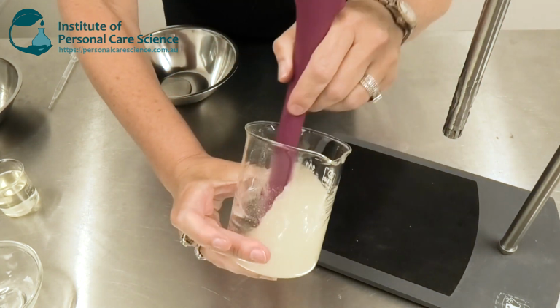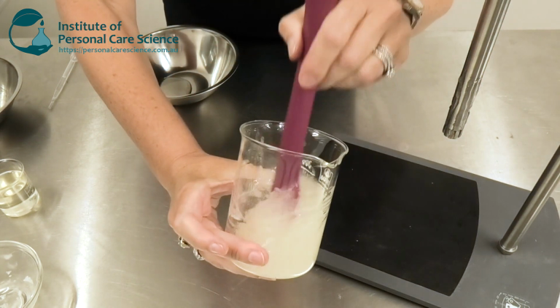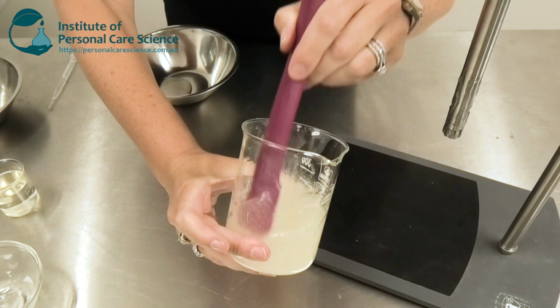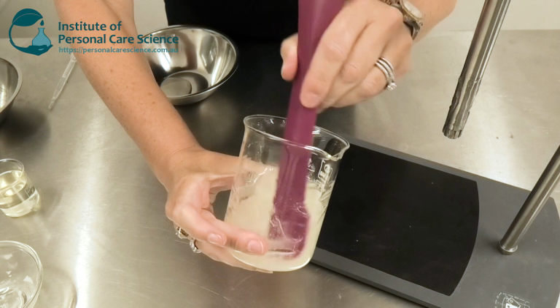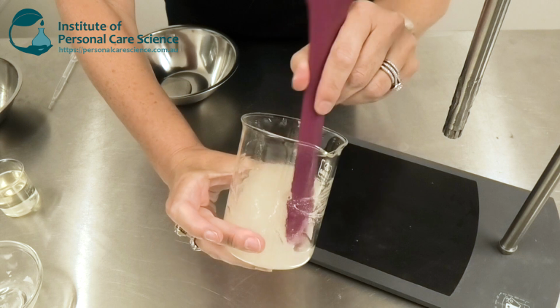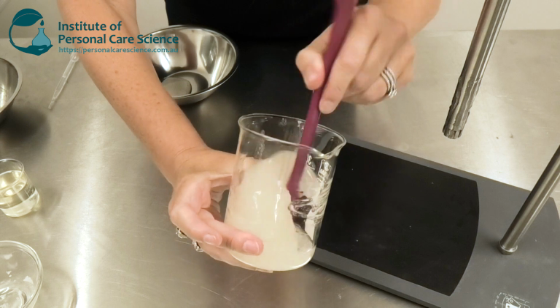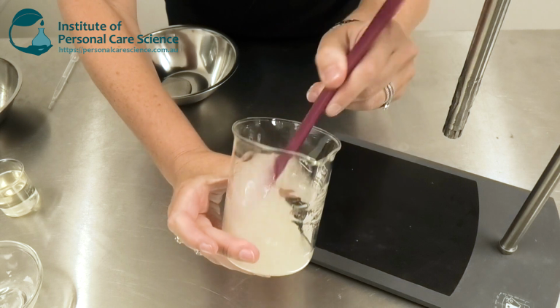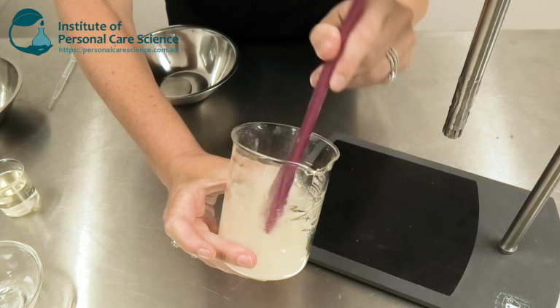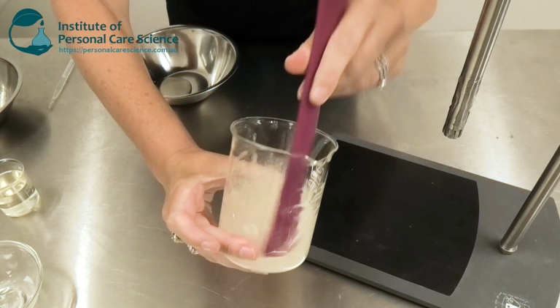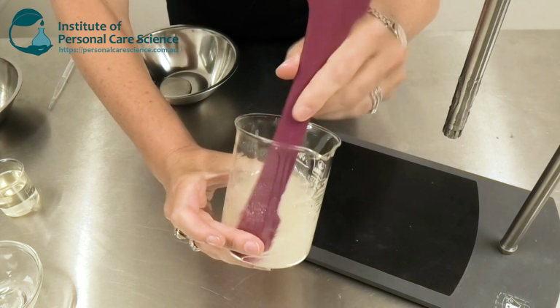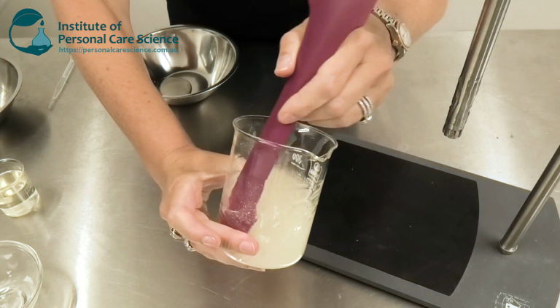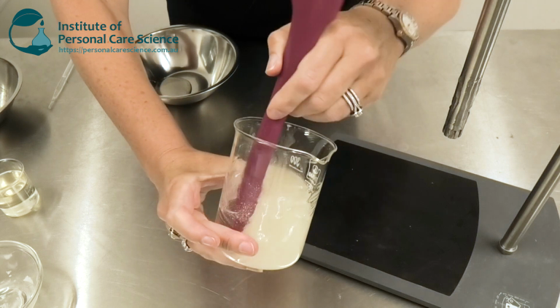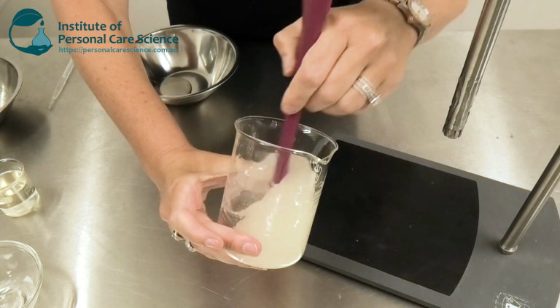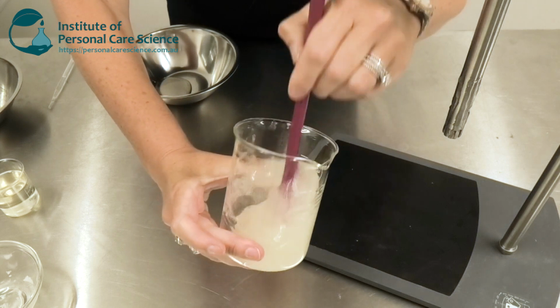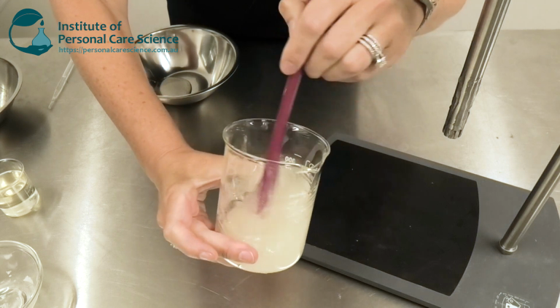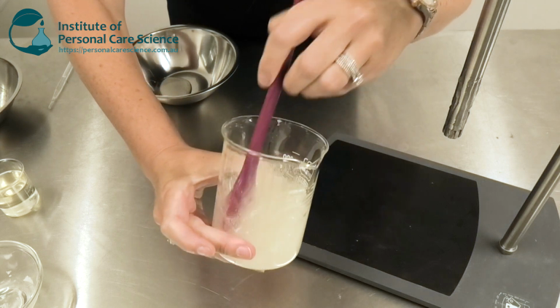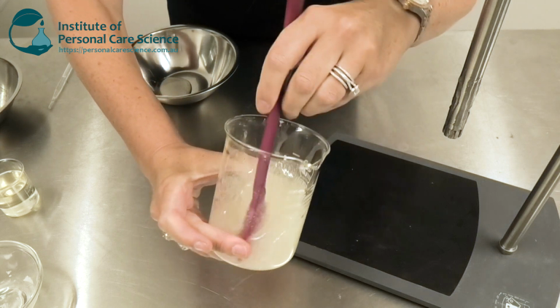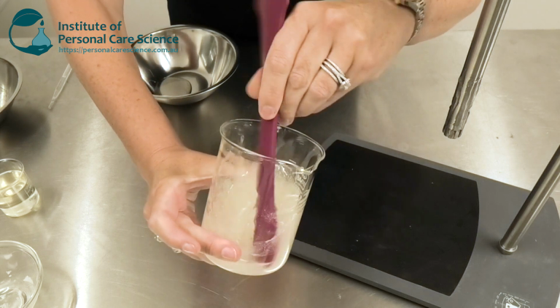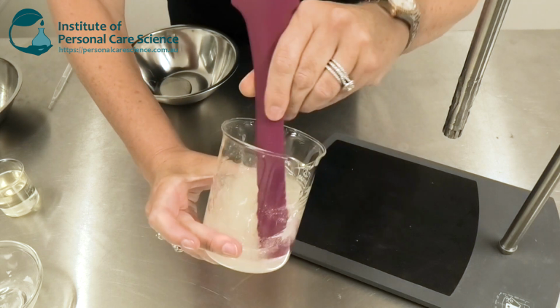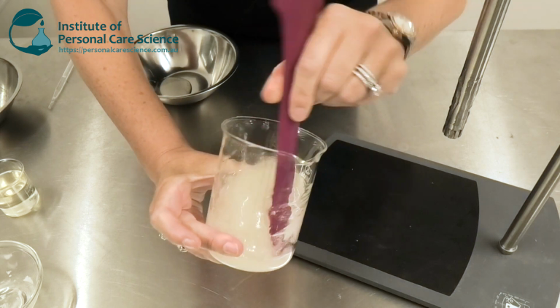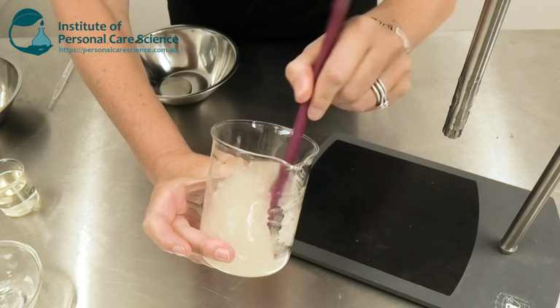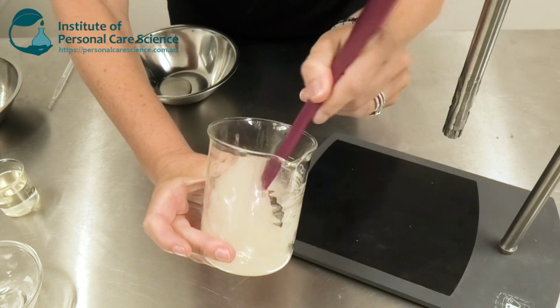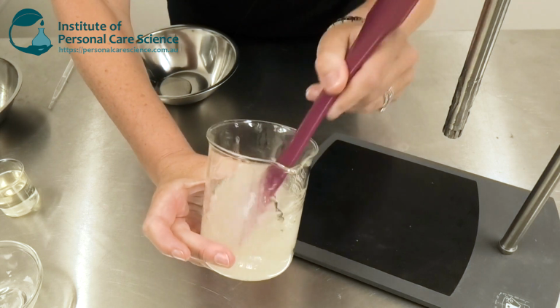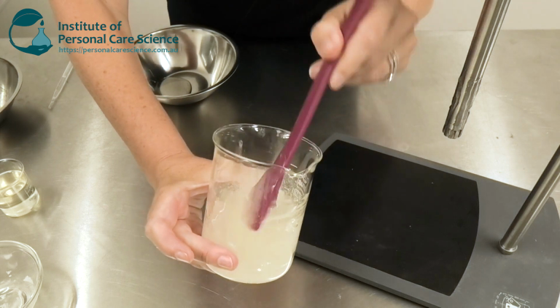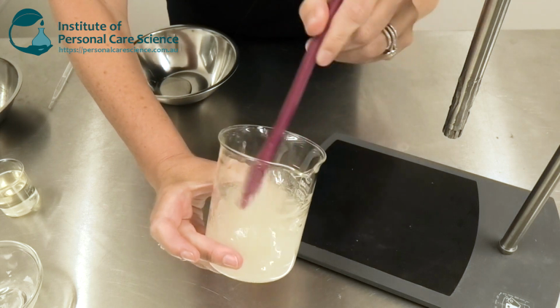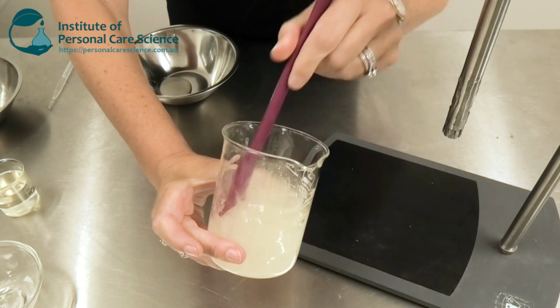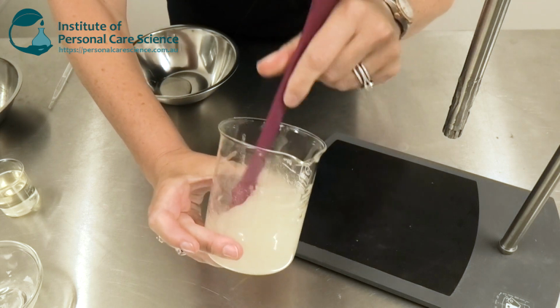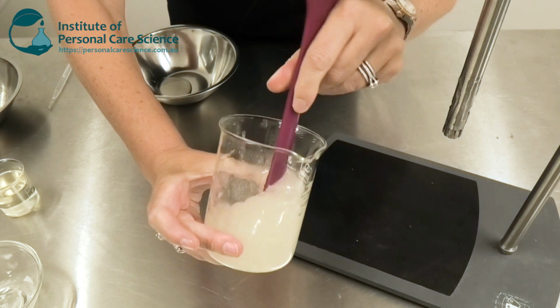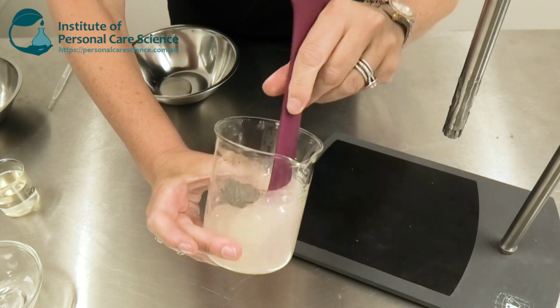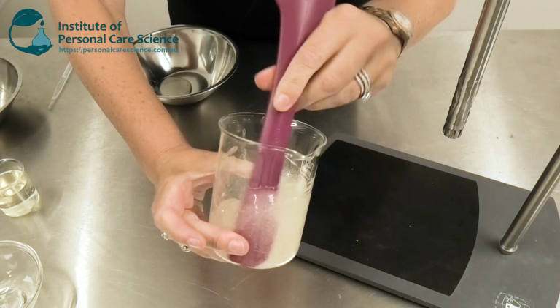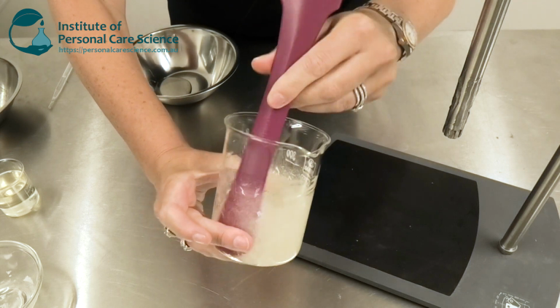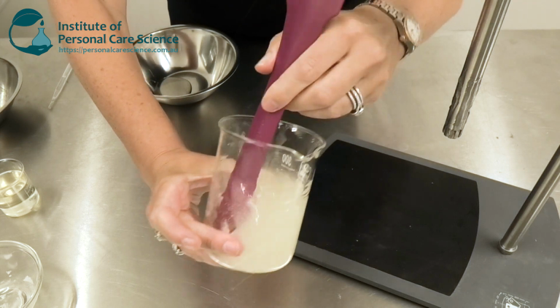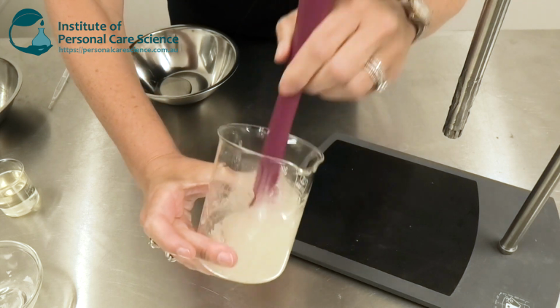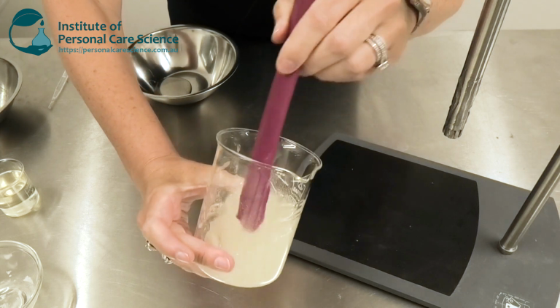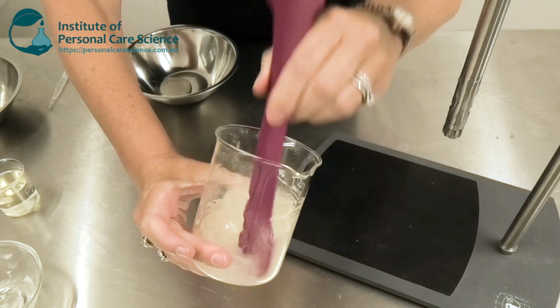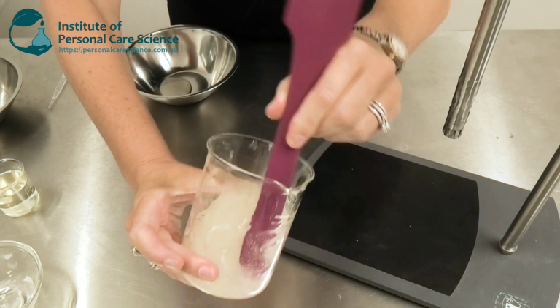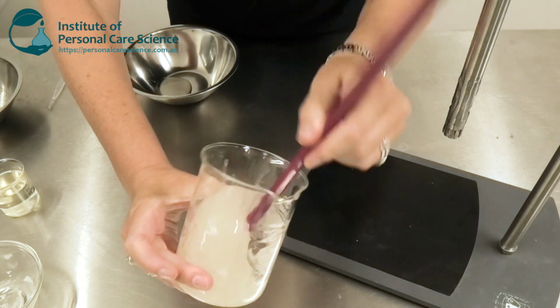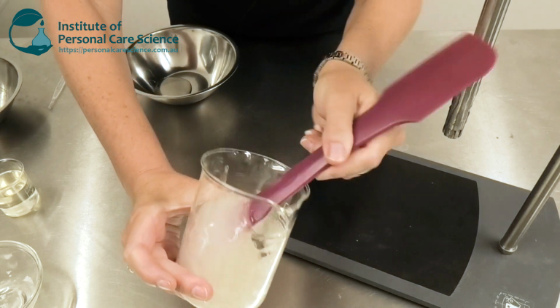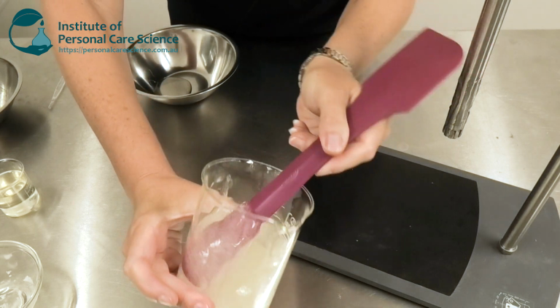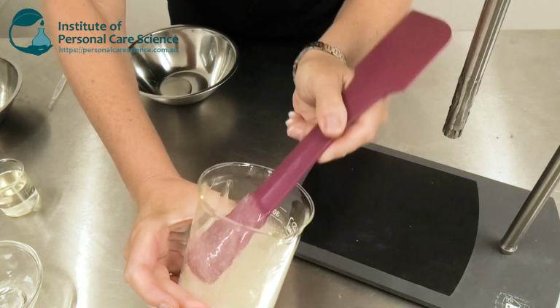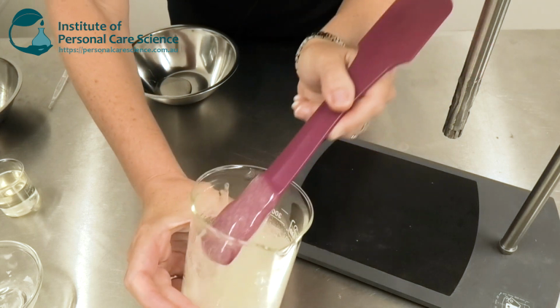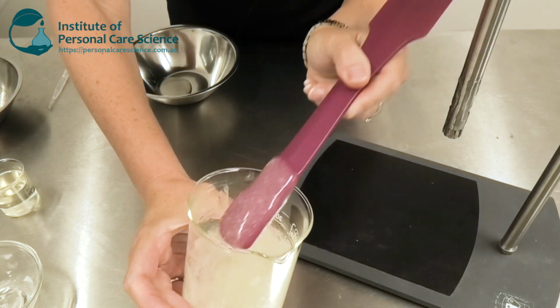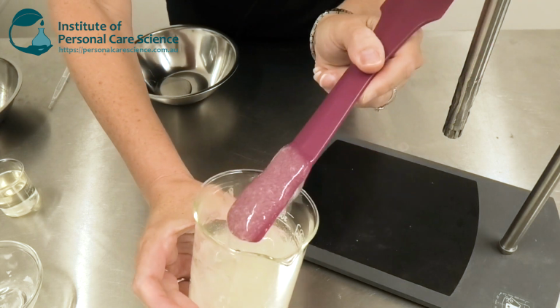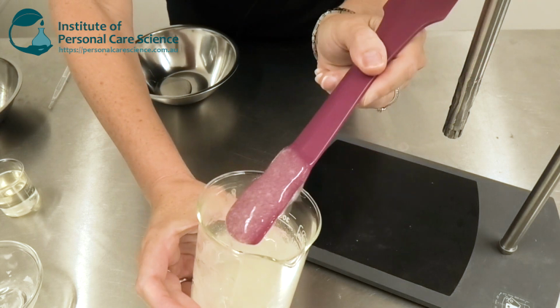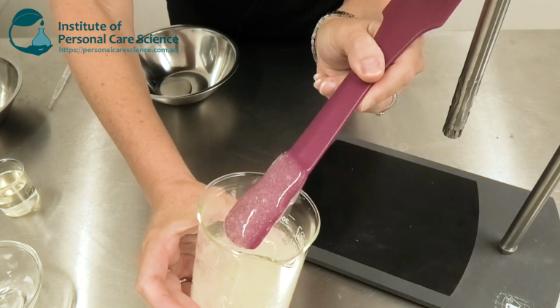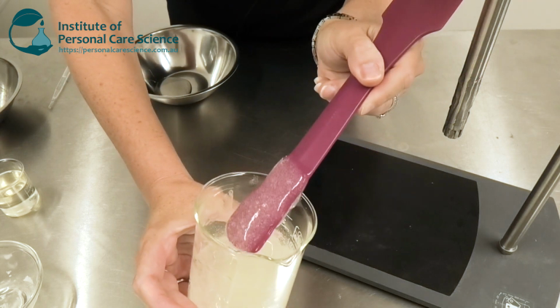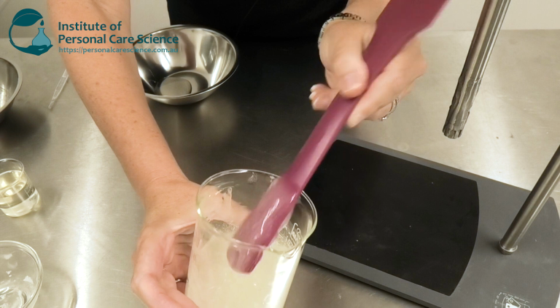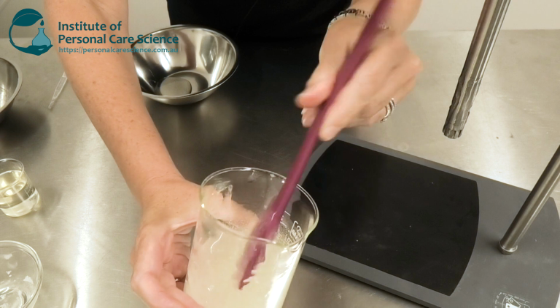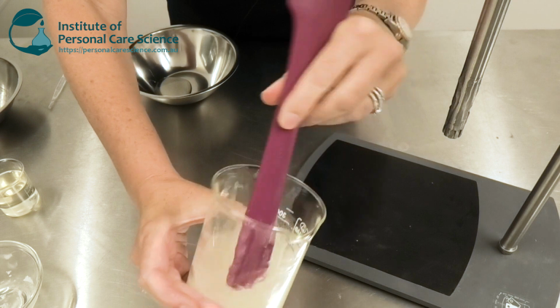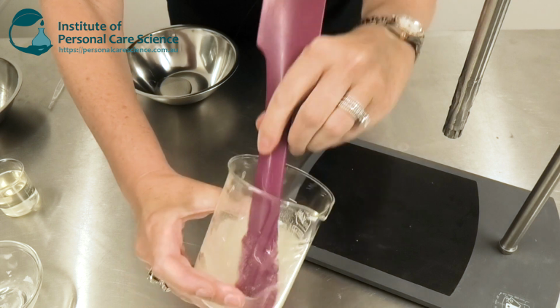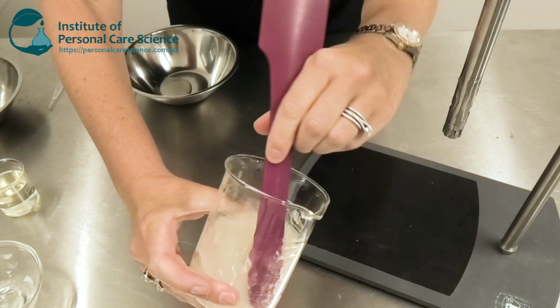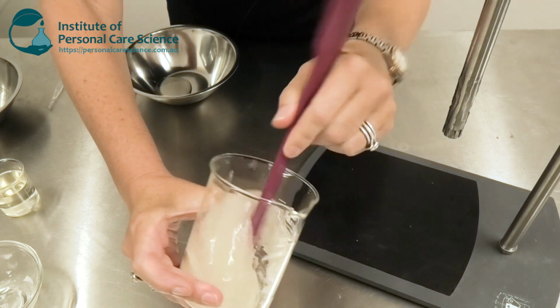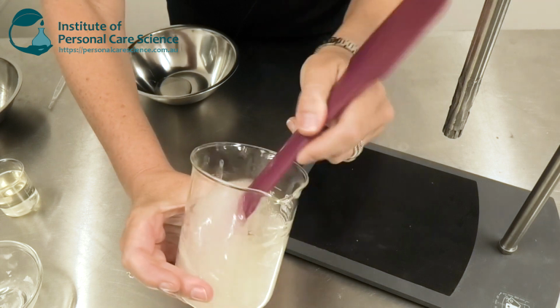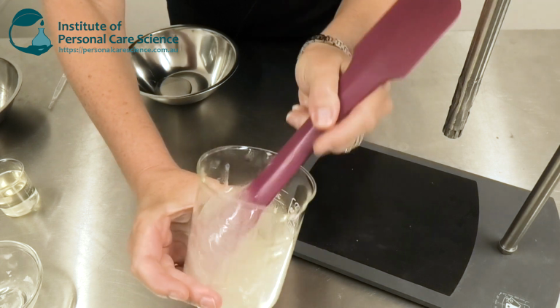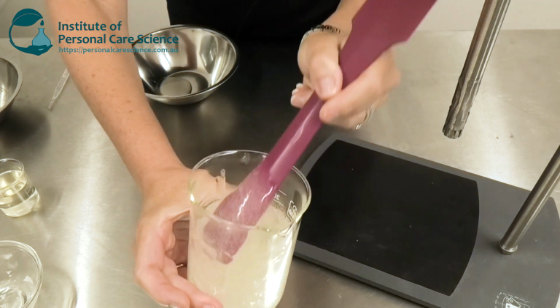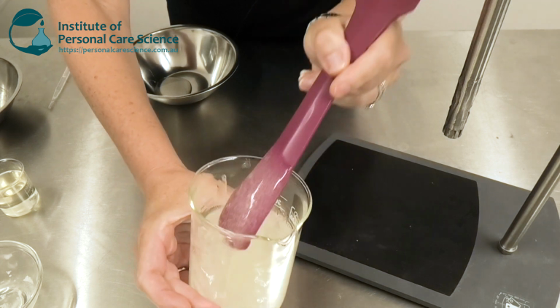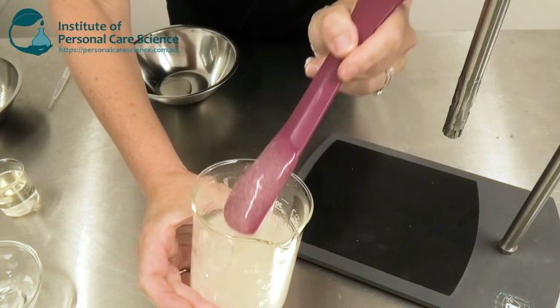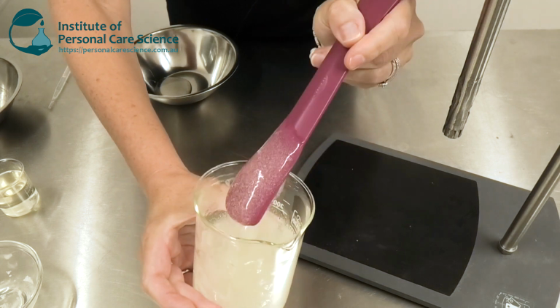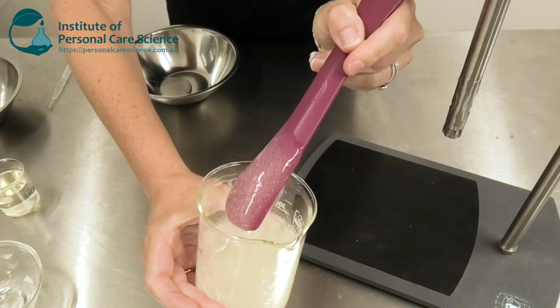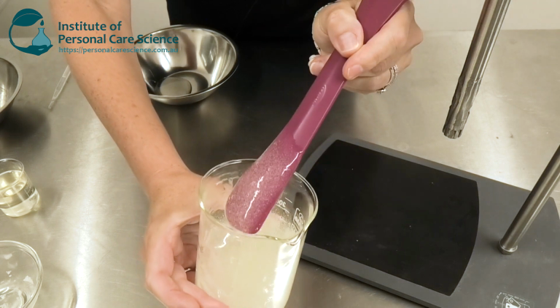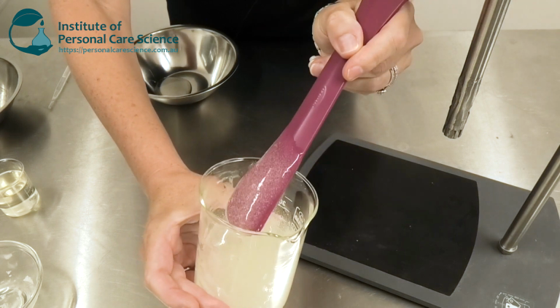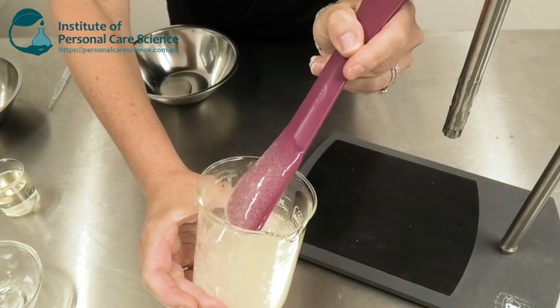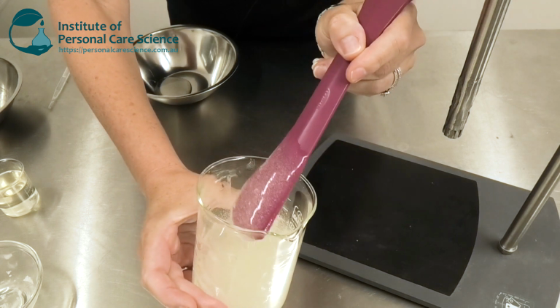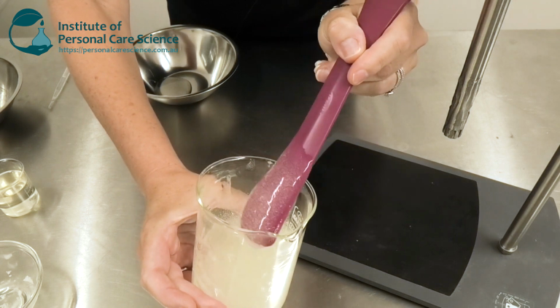Hopefully you could see just how quickly the Clear Thix S became a very viscous clear gel.